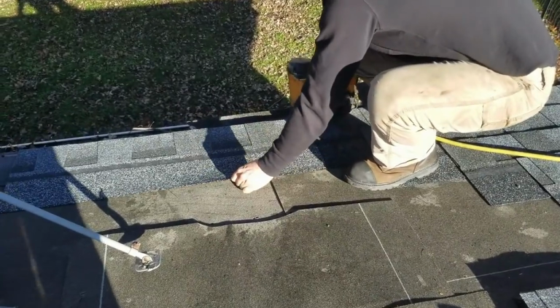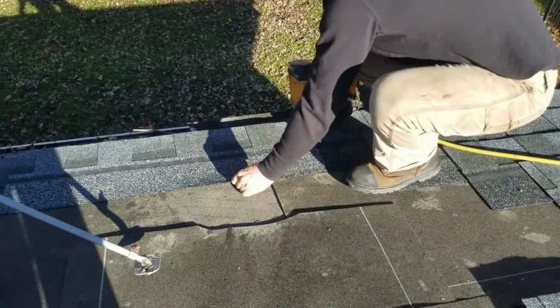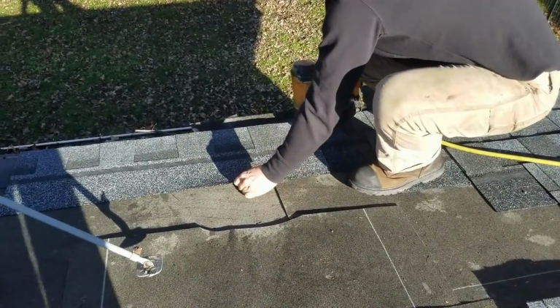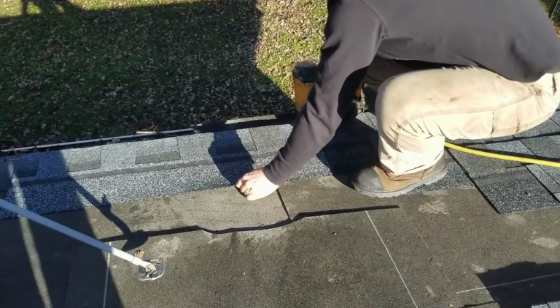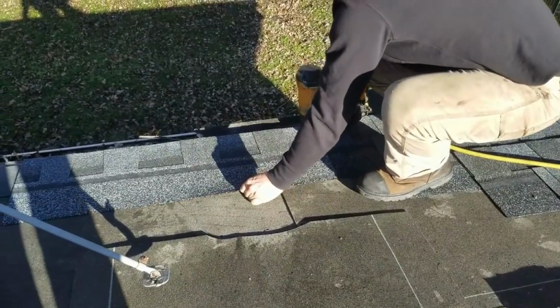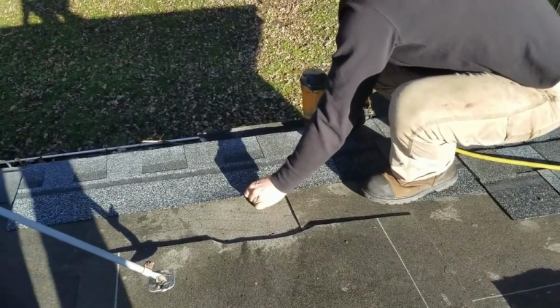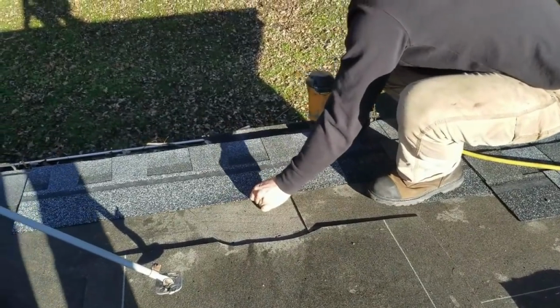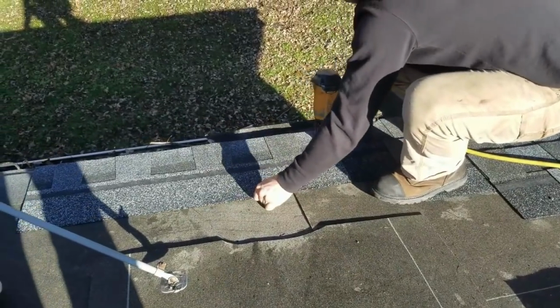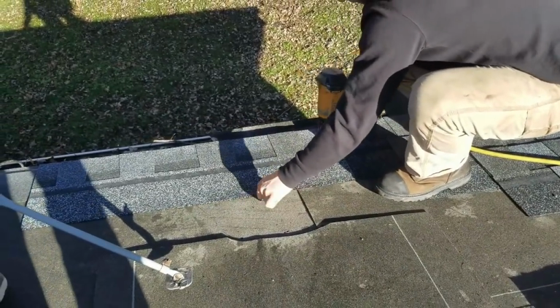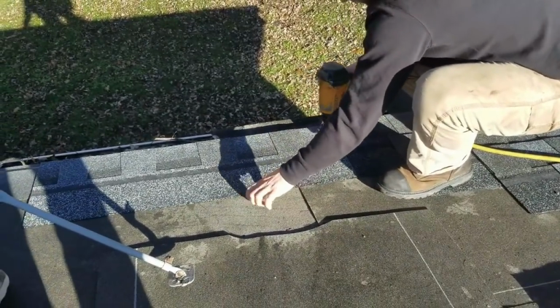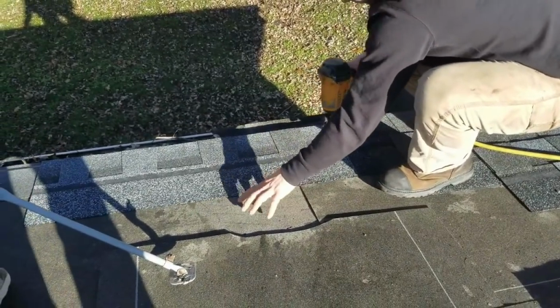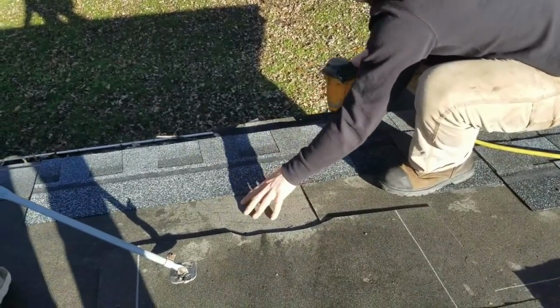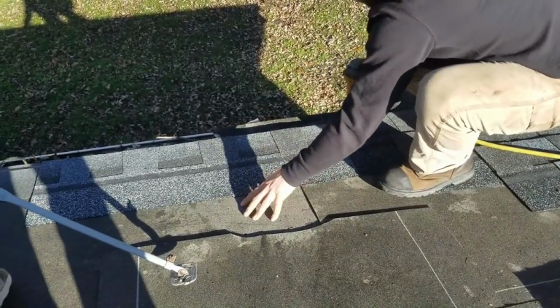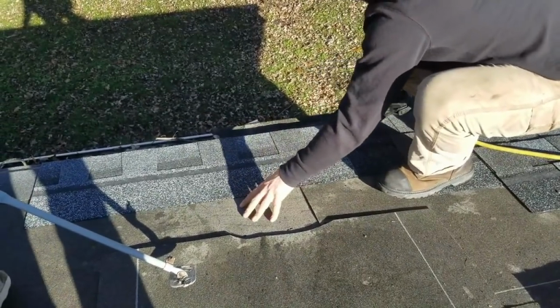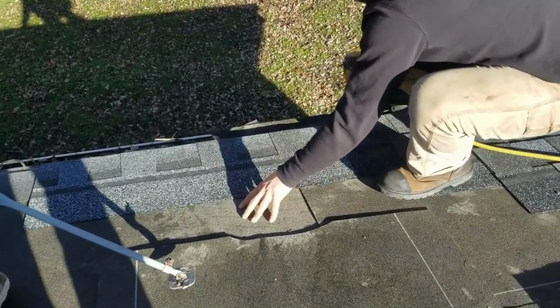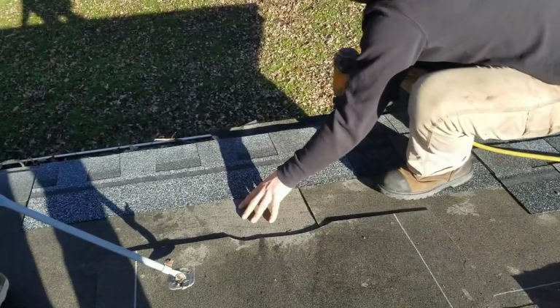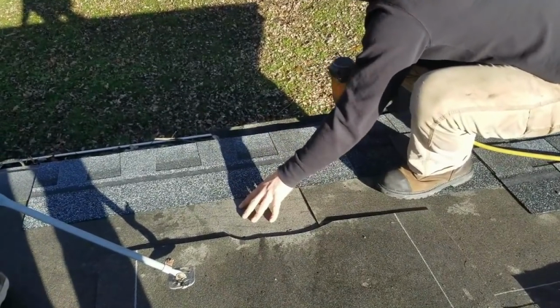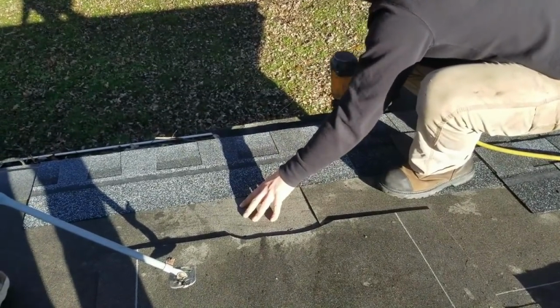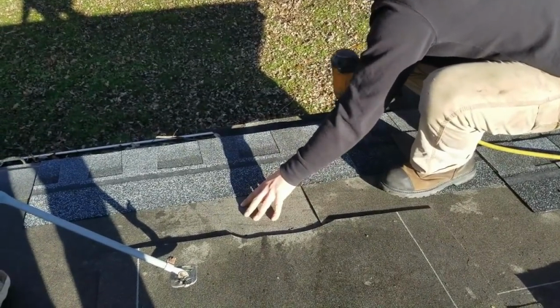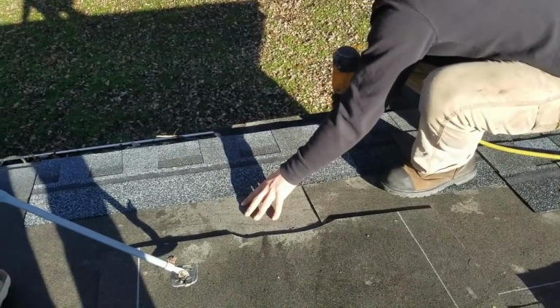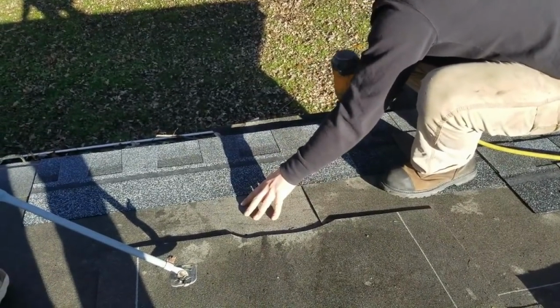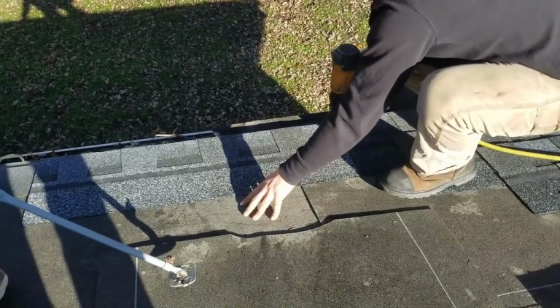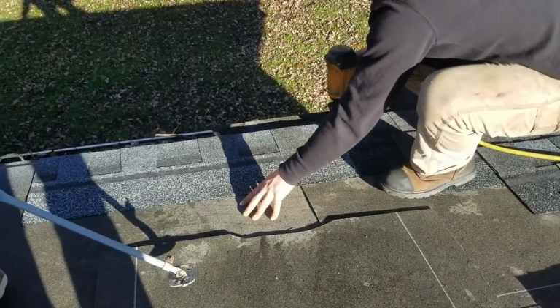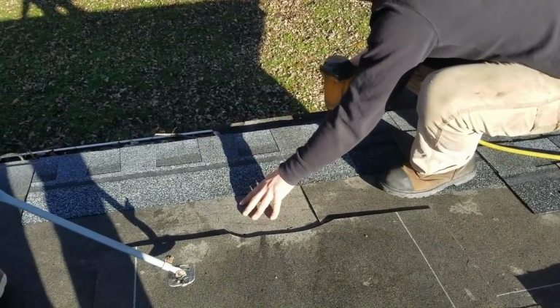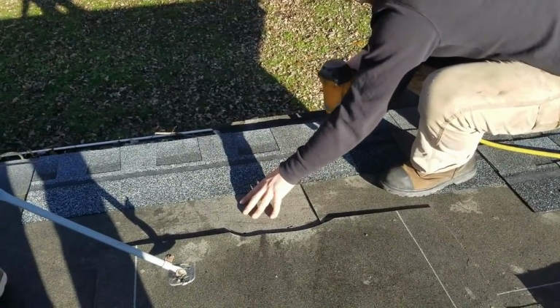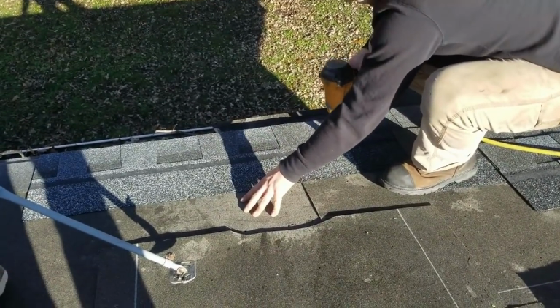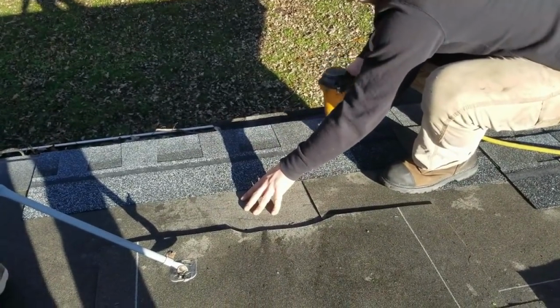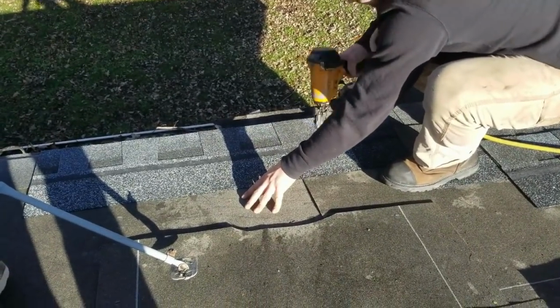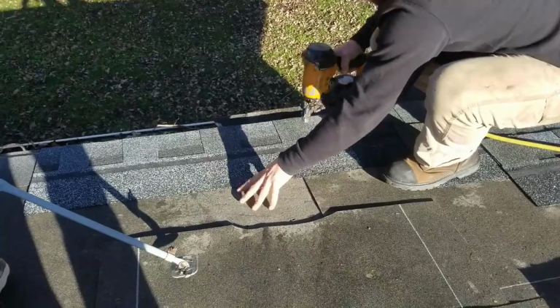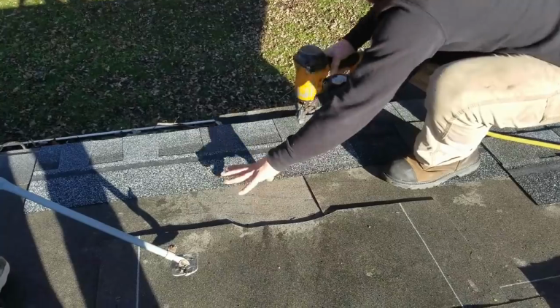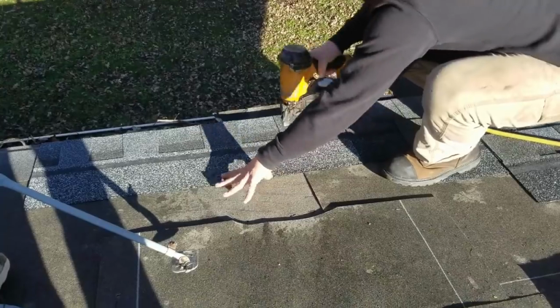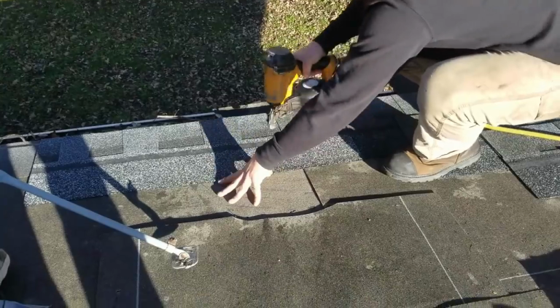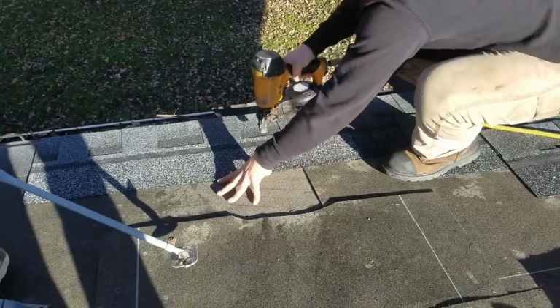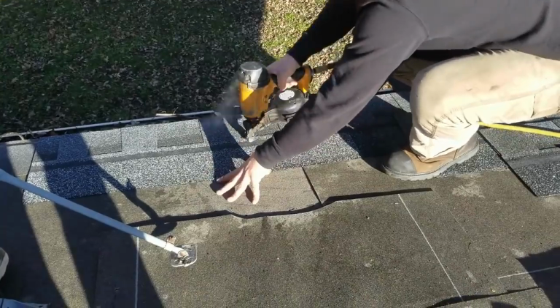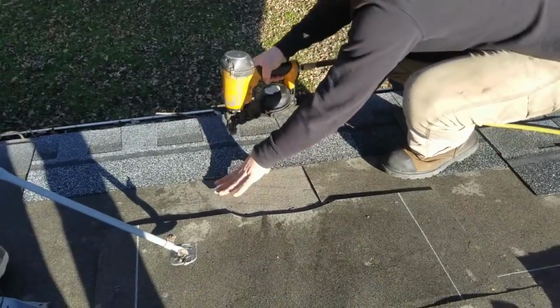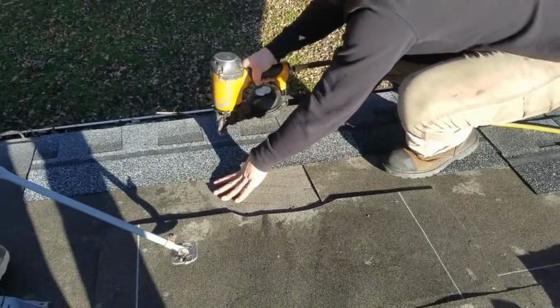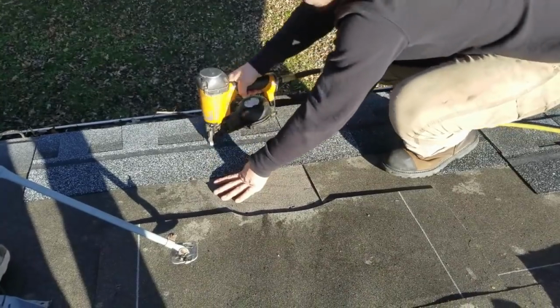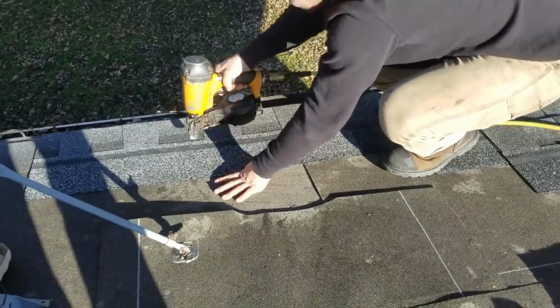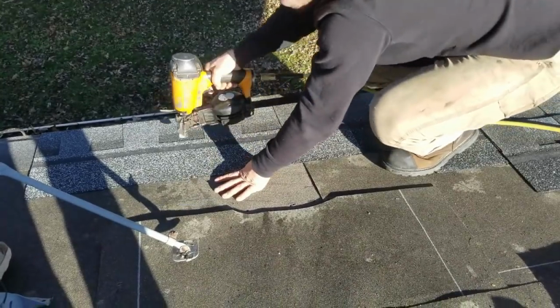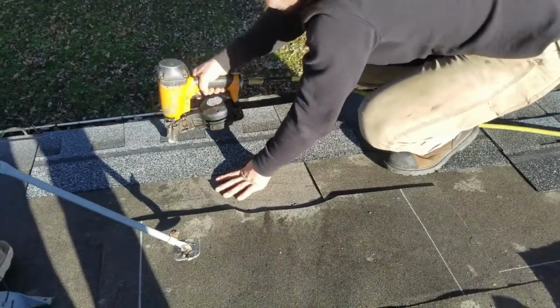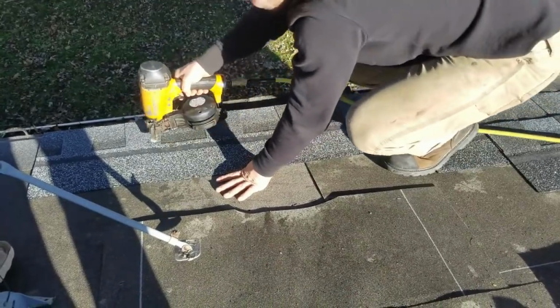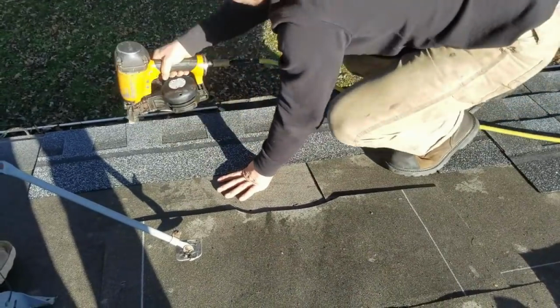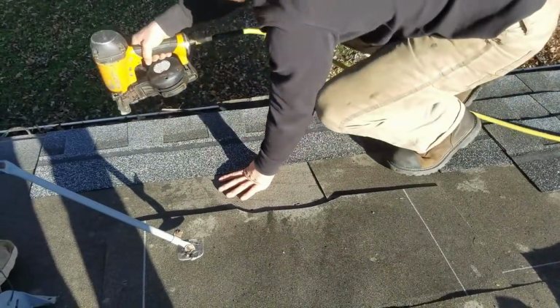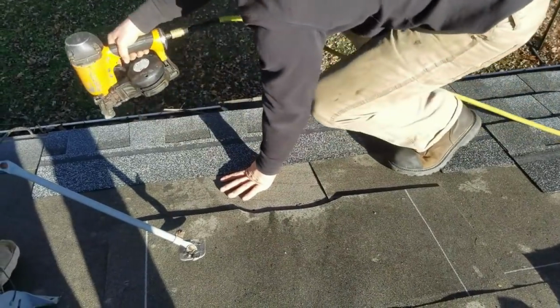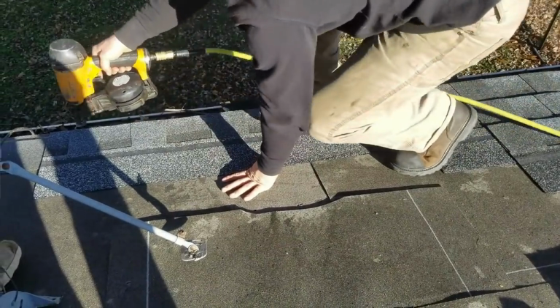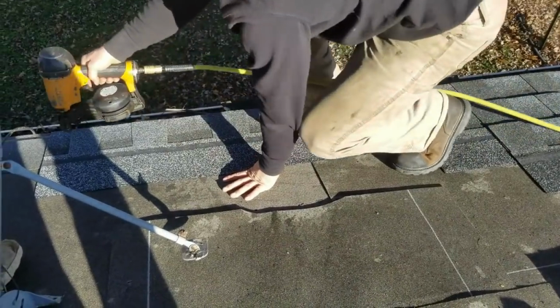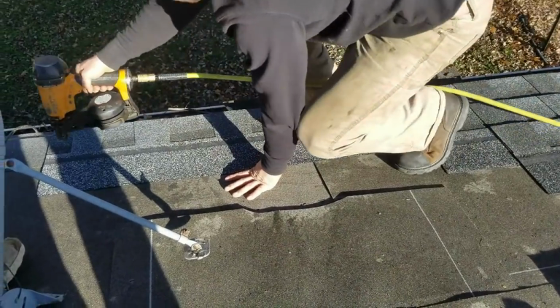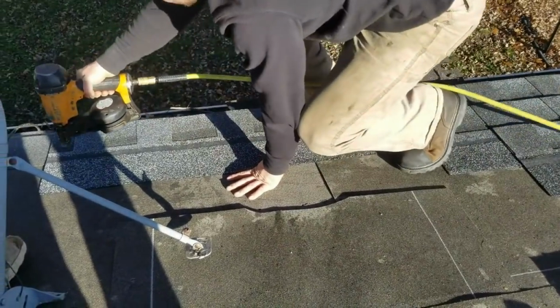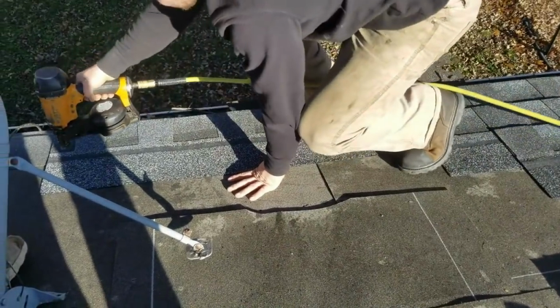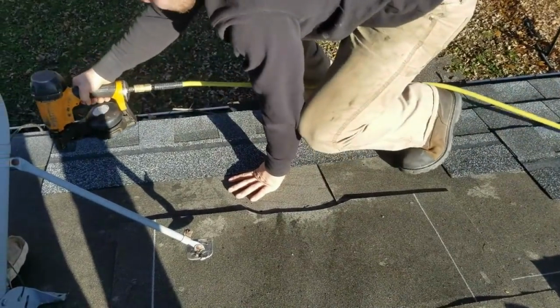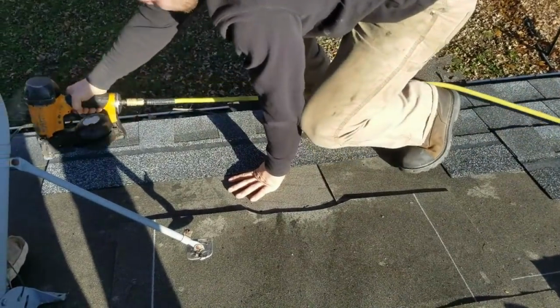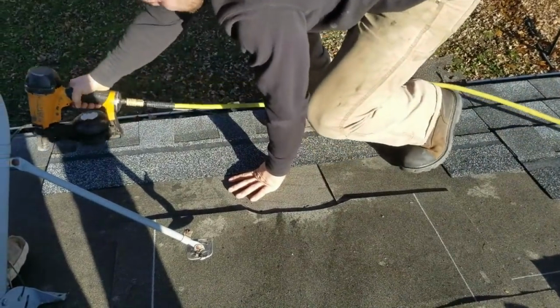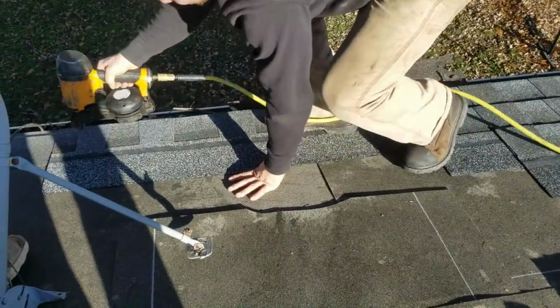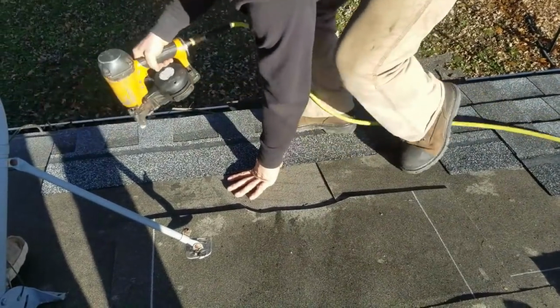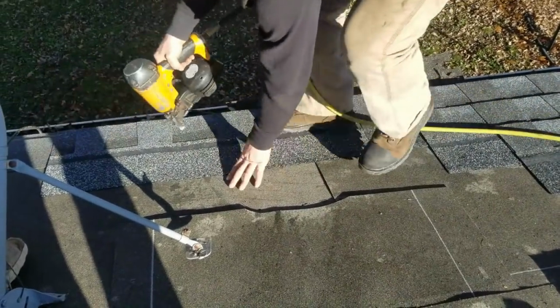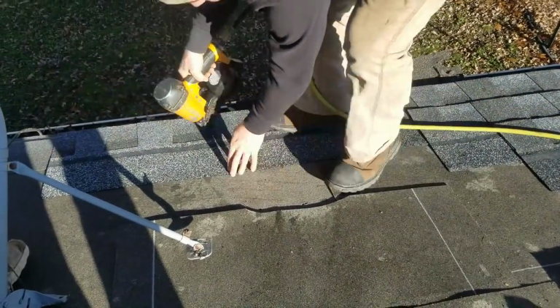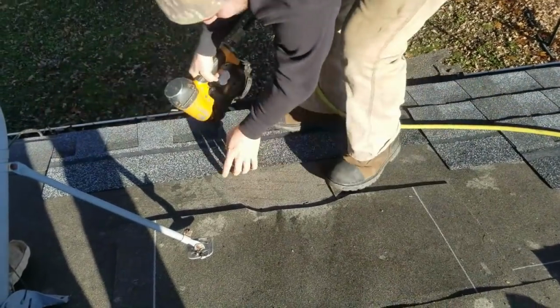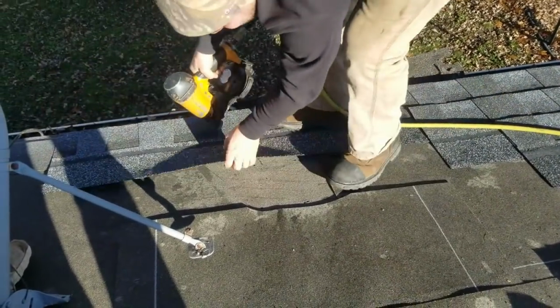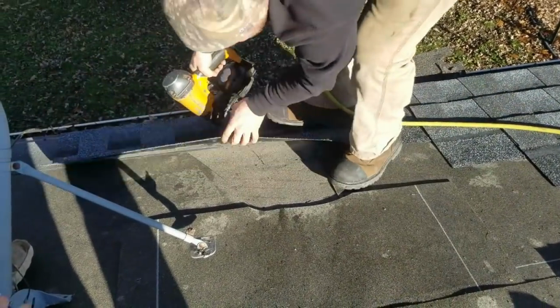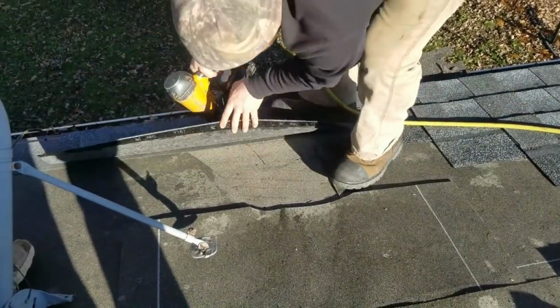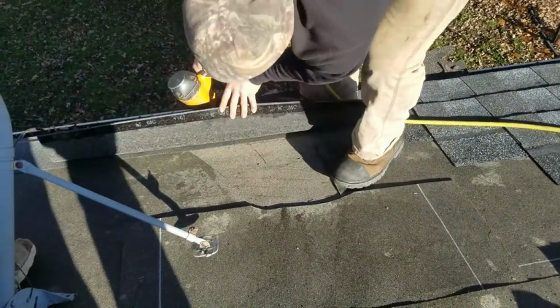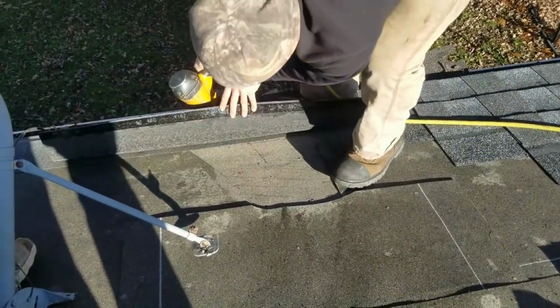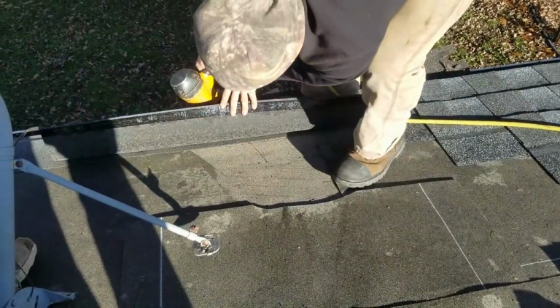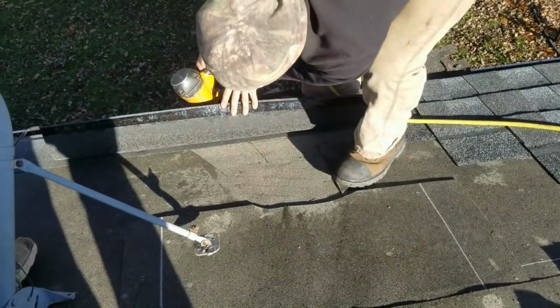James dropped a shingle and I knew it. He put on one shingle and dropped it lower than the starter. You're not going to be able to look at those now.